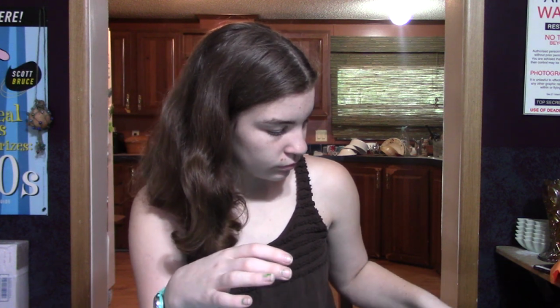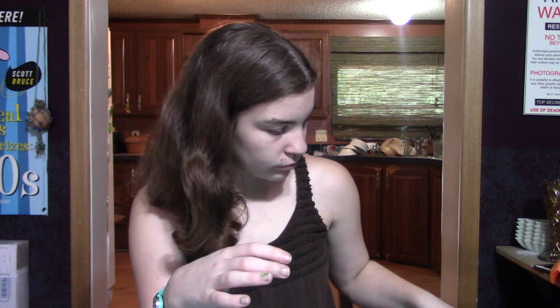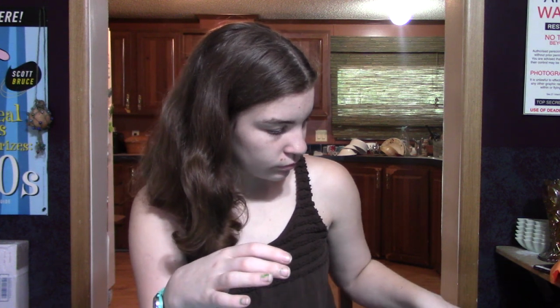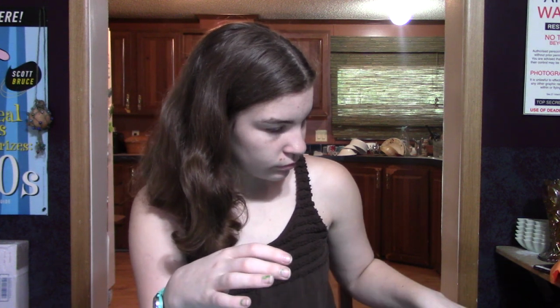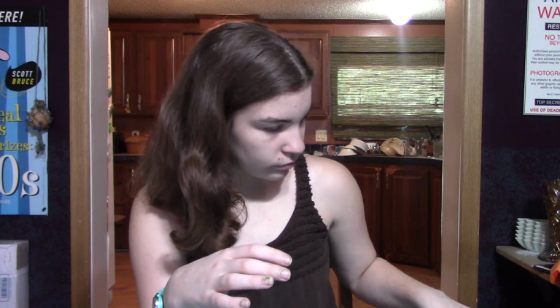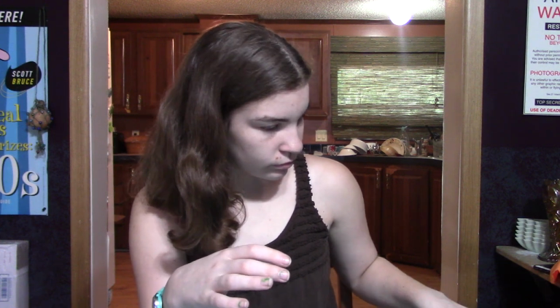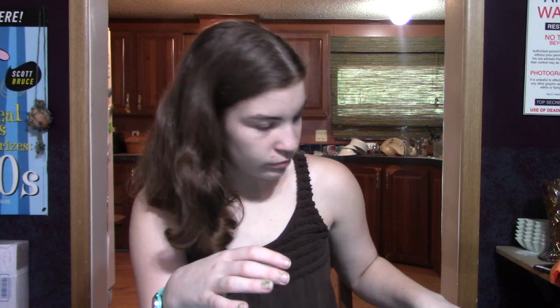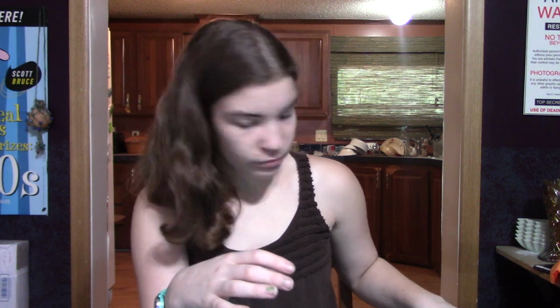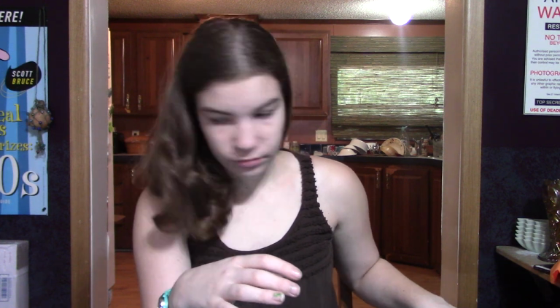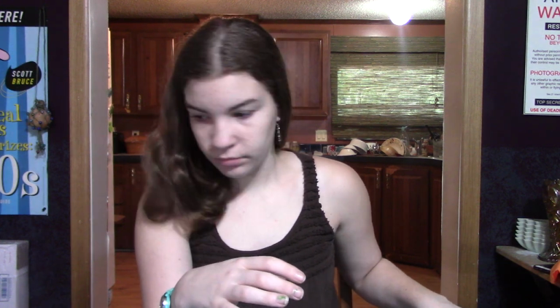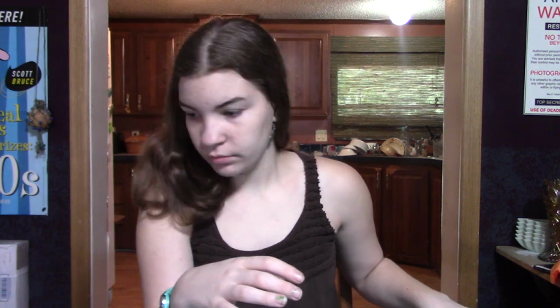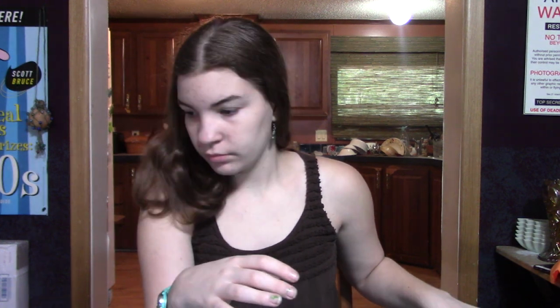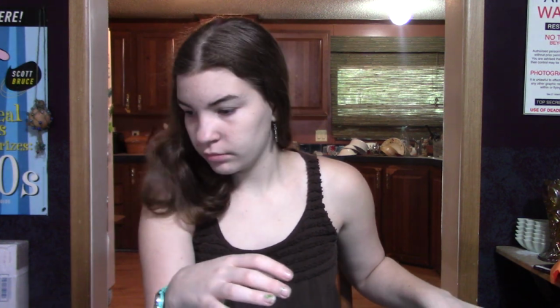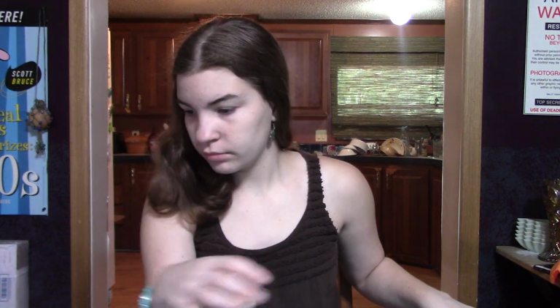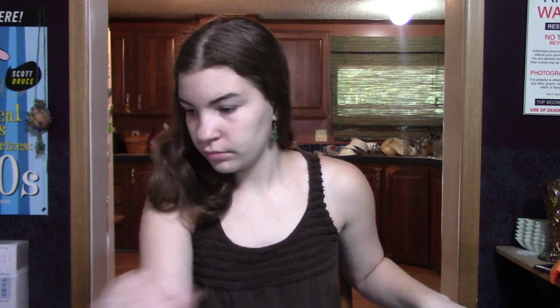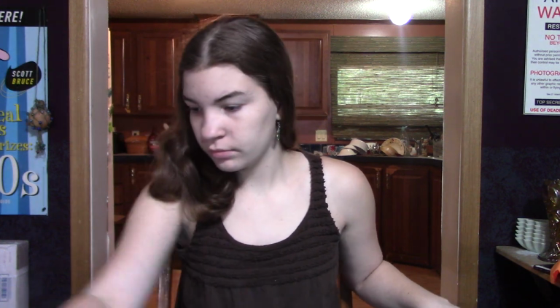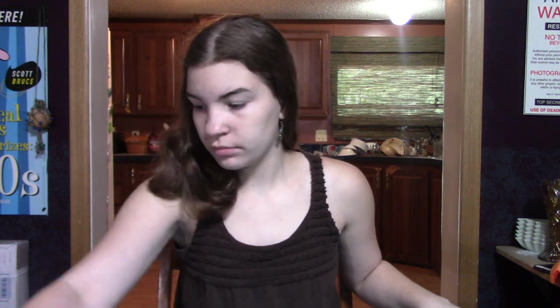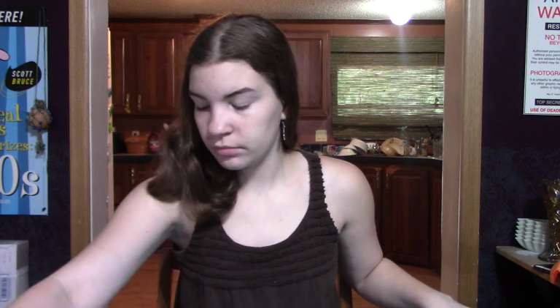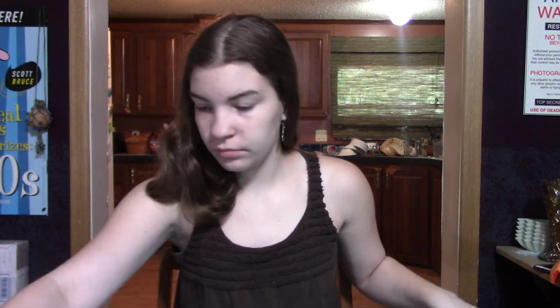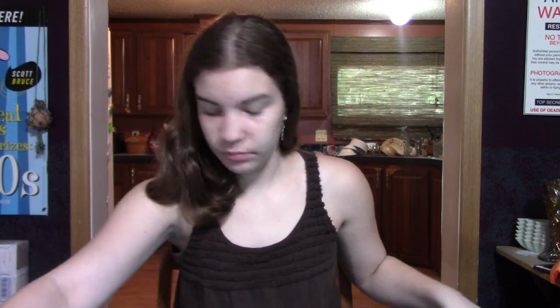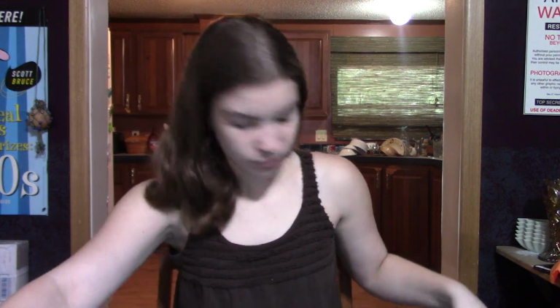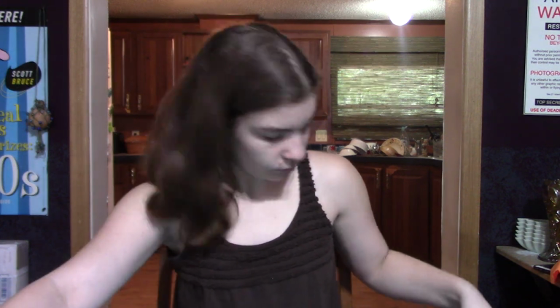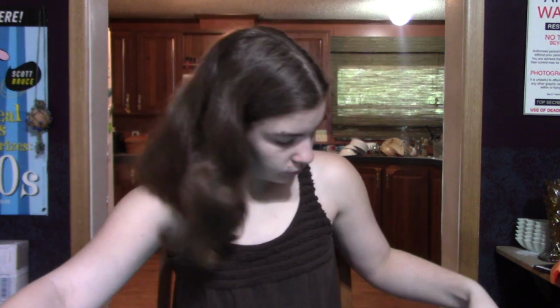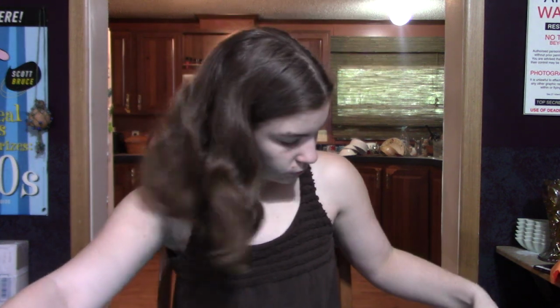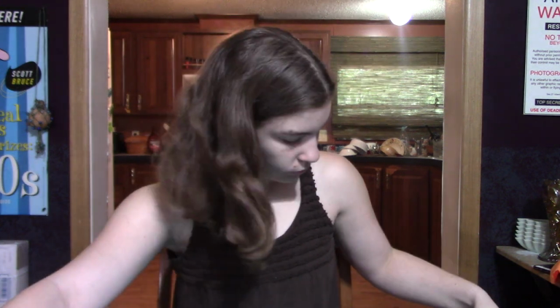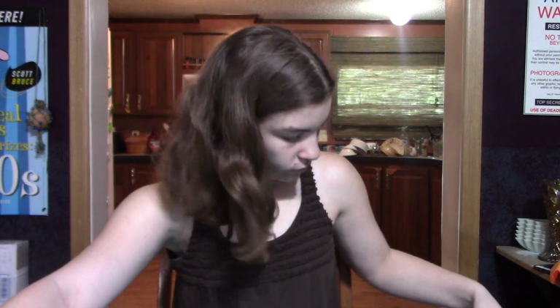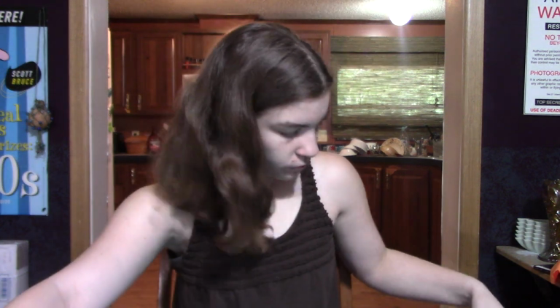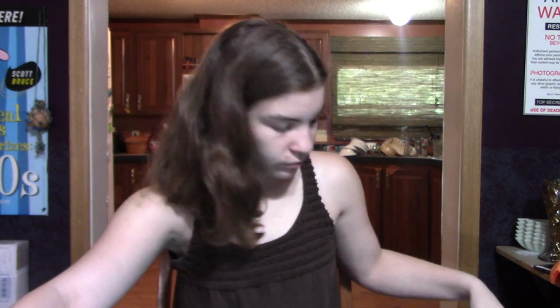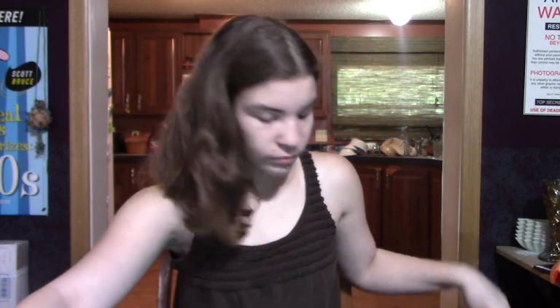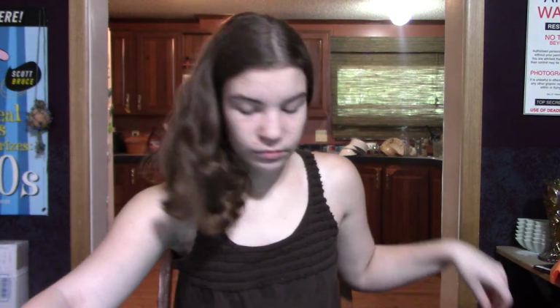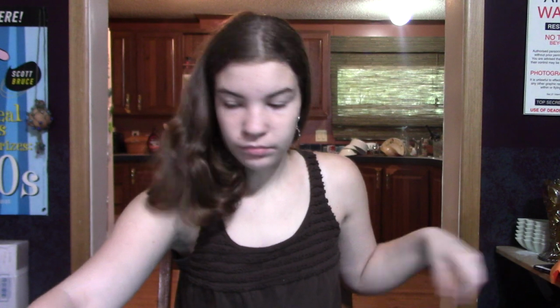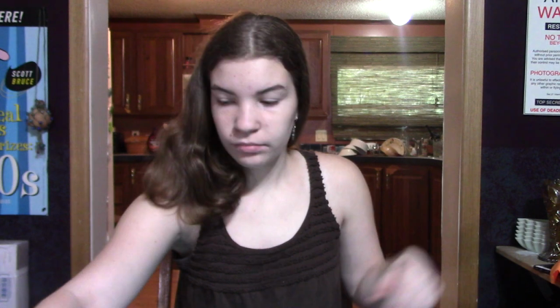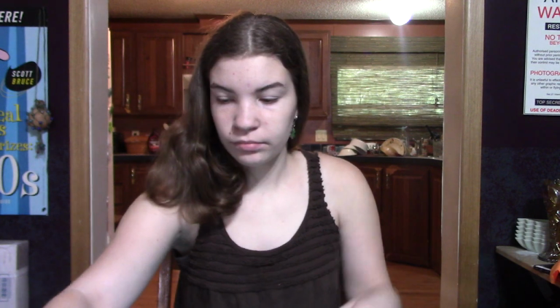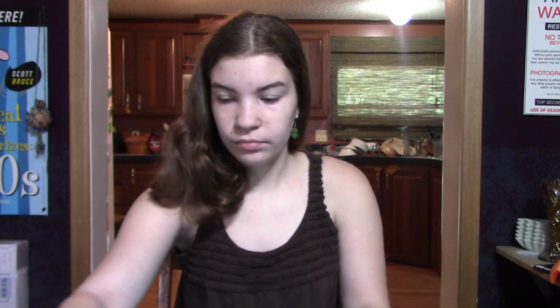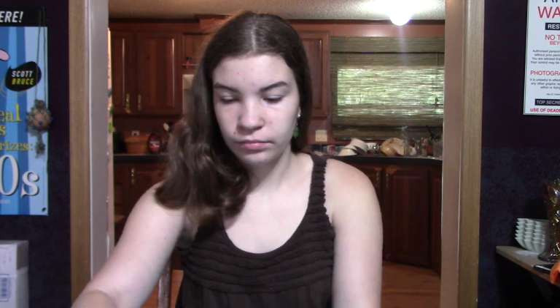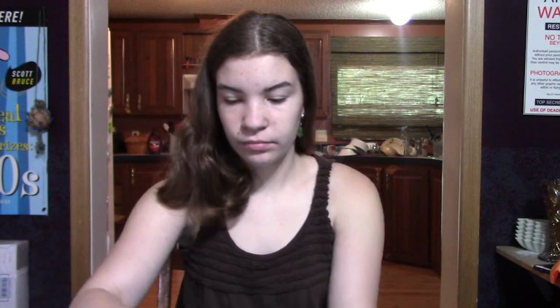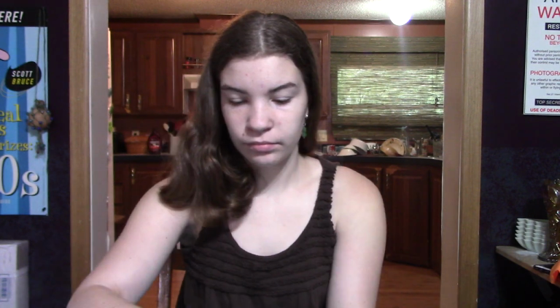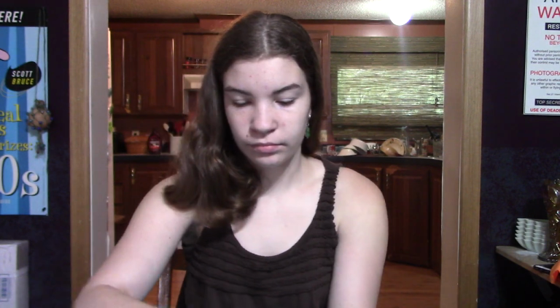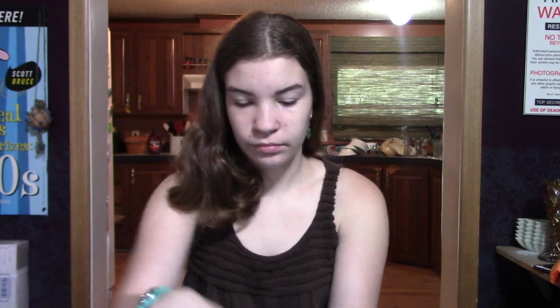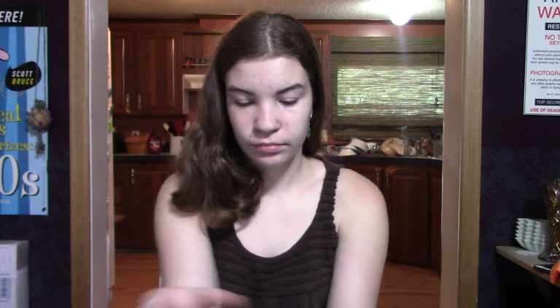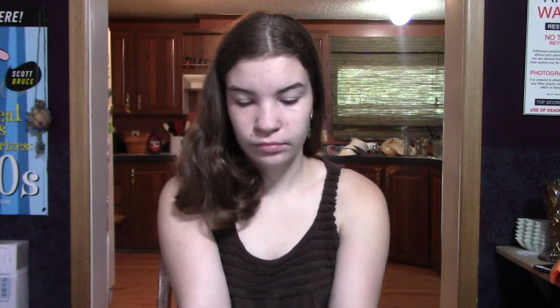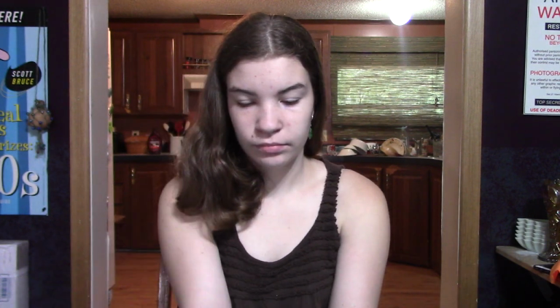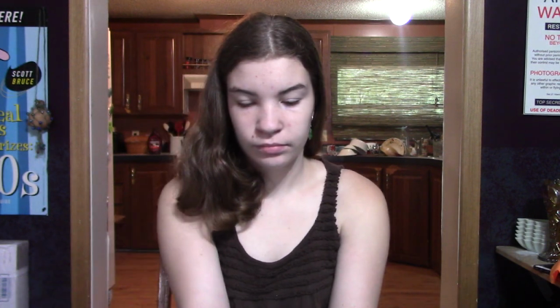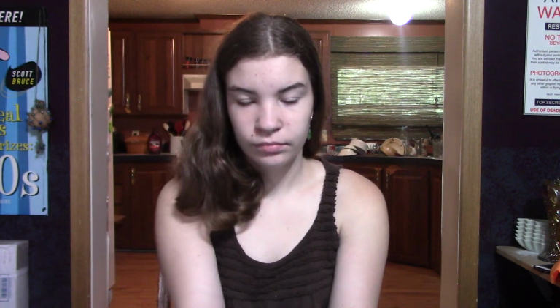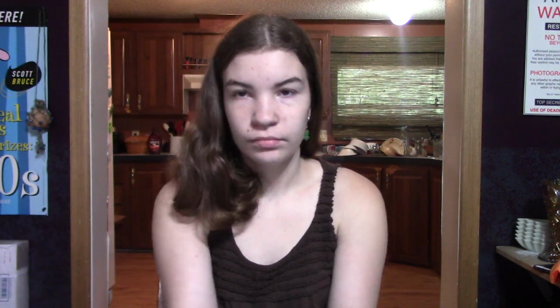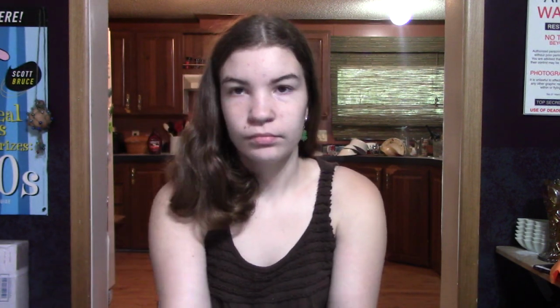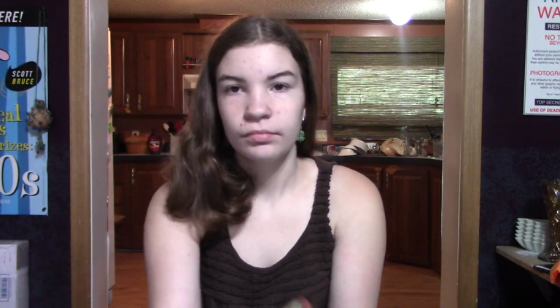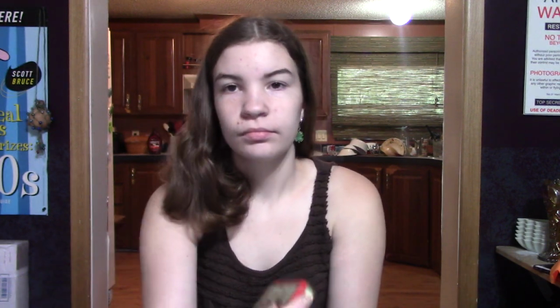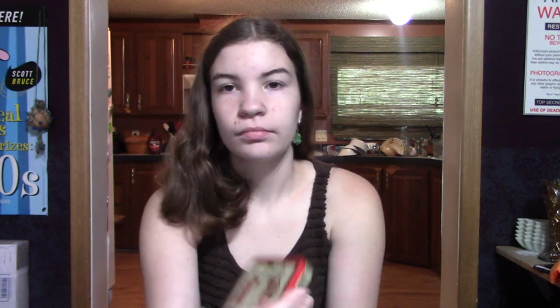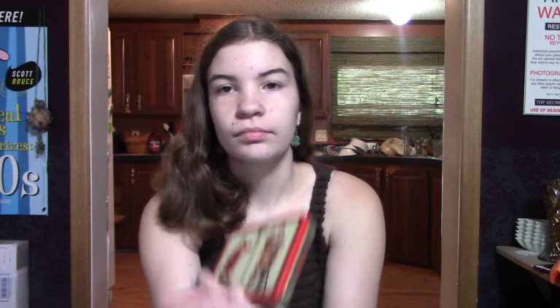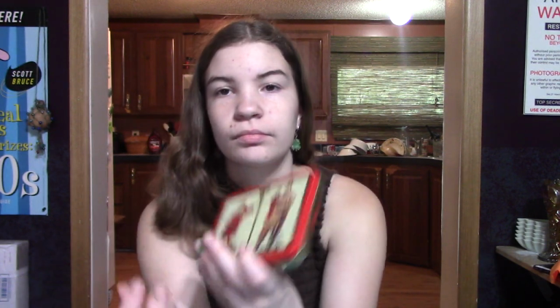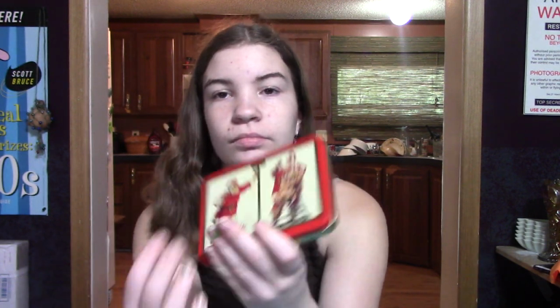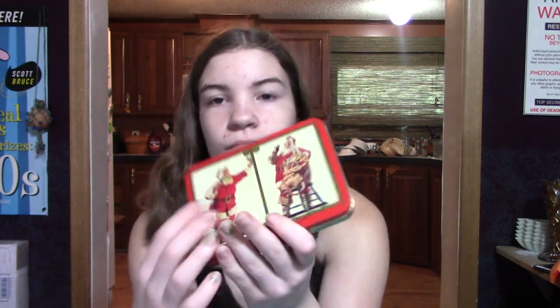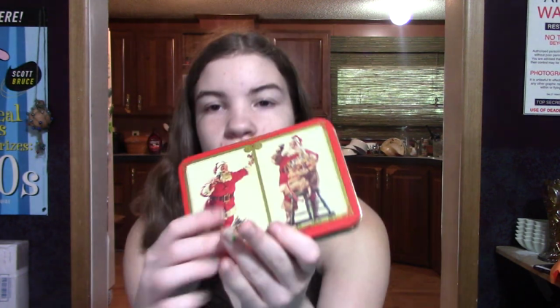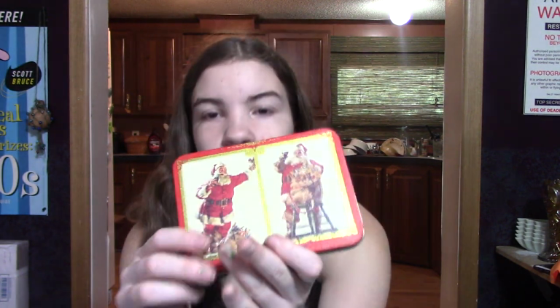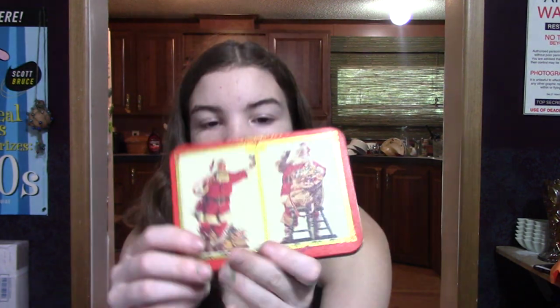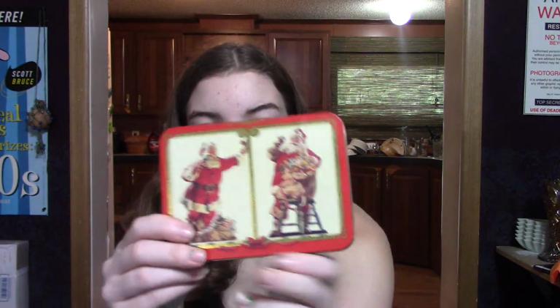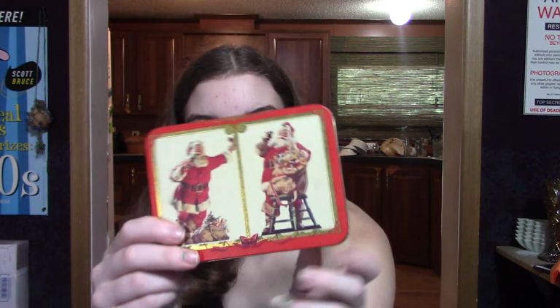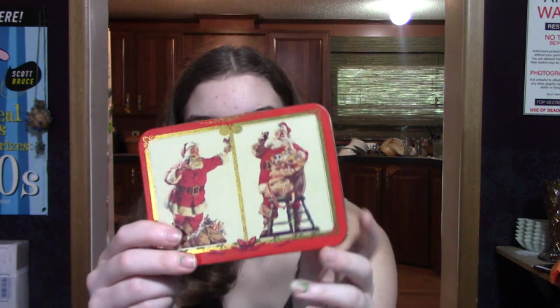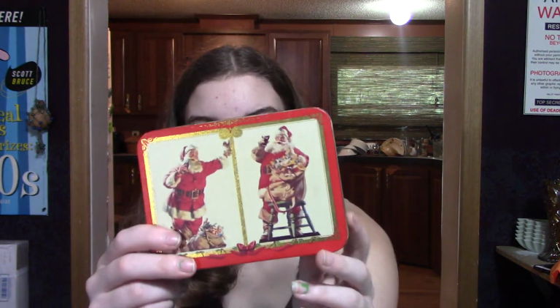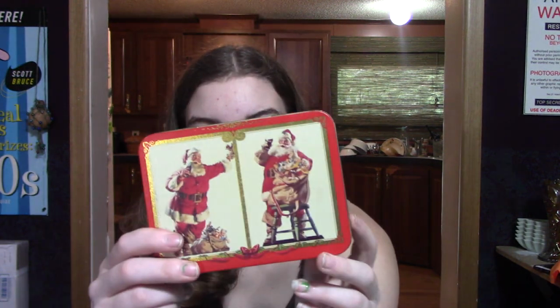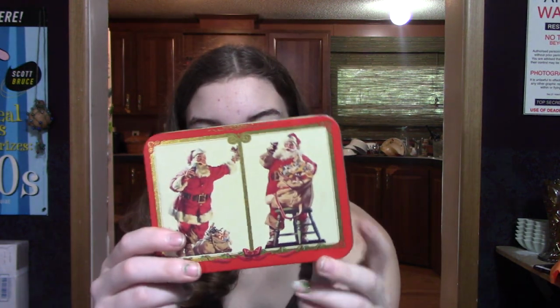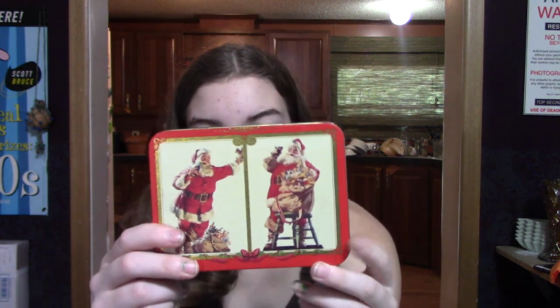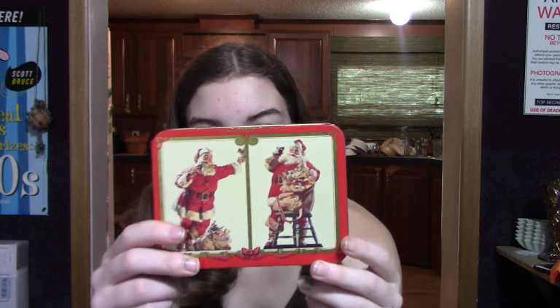The next thing we picked up was the Coca-Cola playing cards. We got this at the Goodwill. I paid a whole dollar for it.